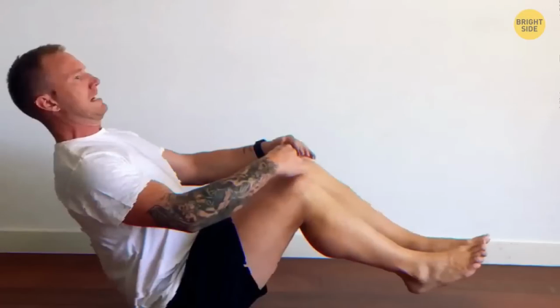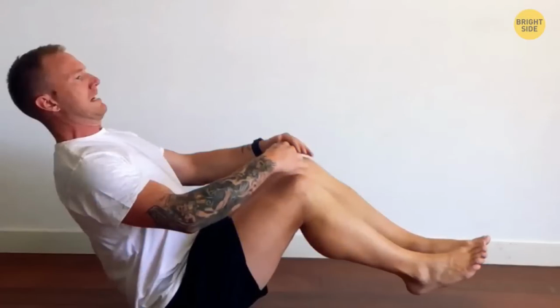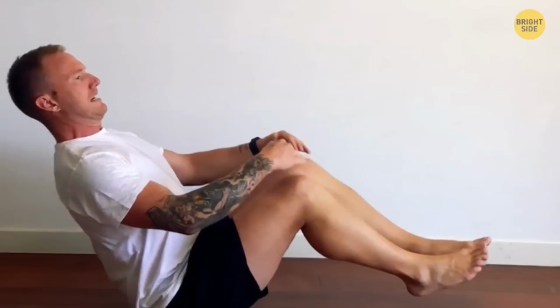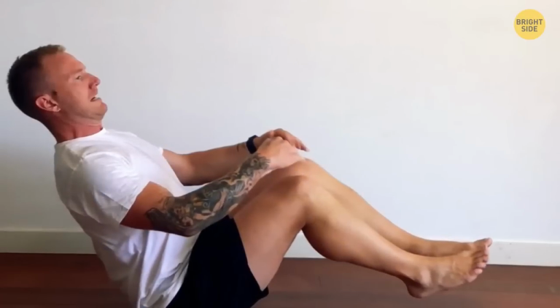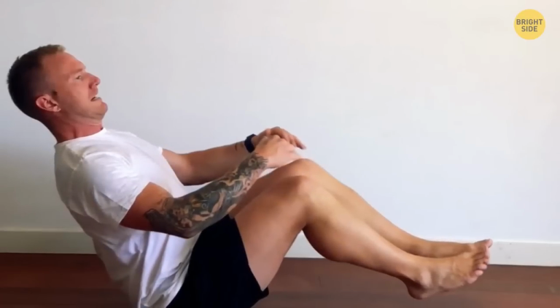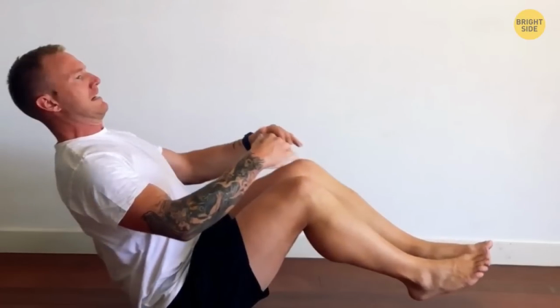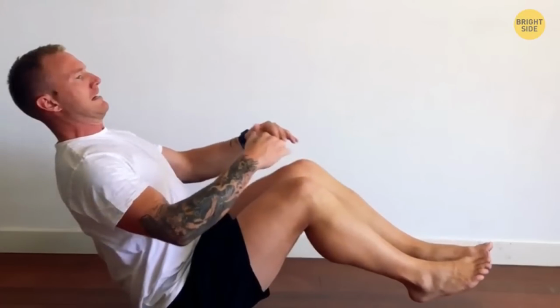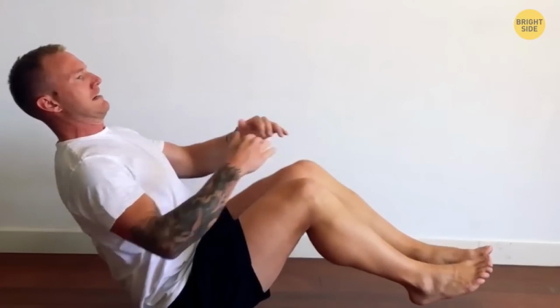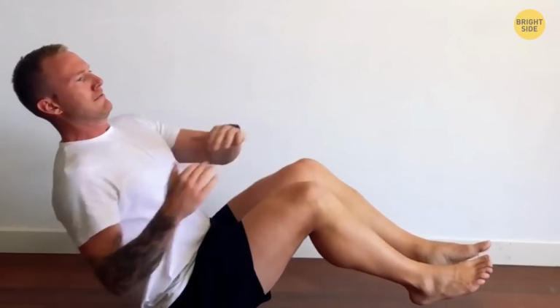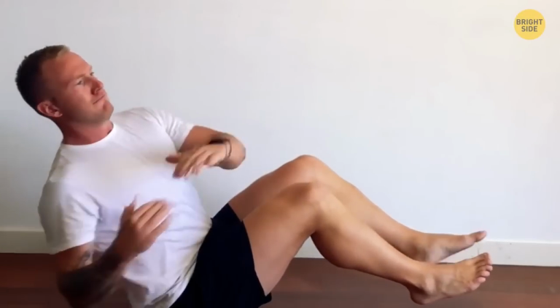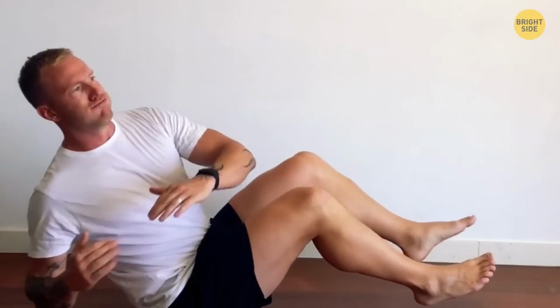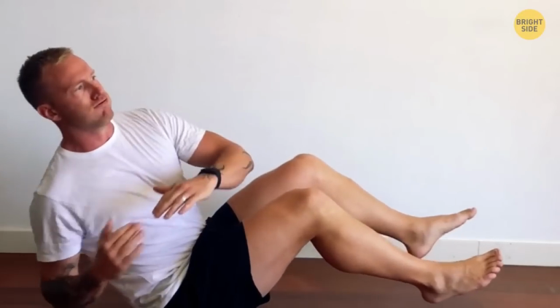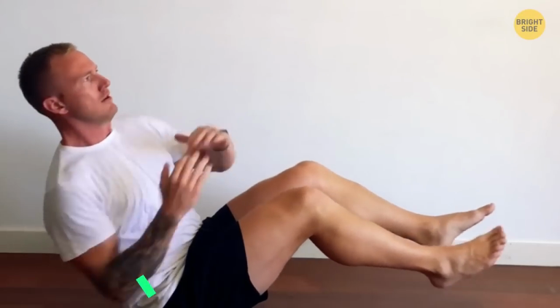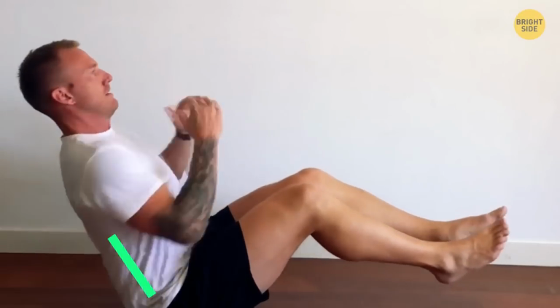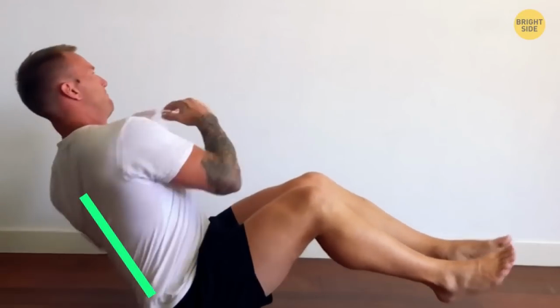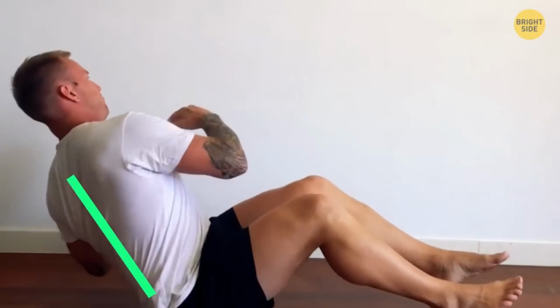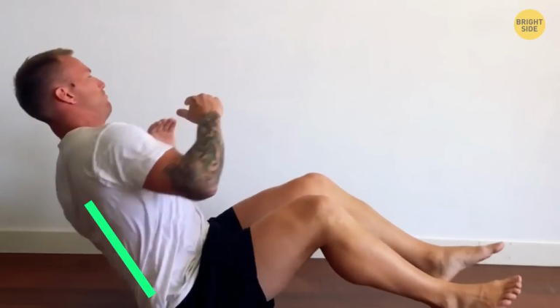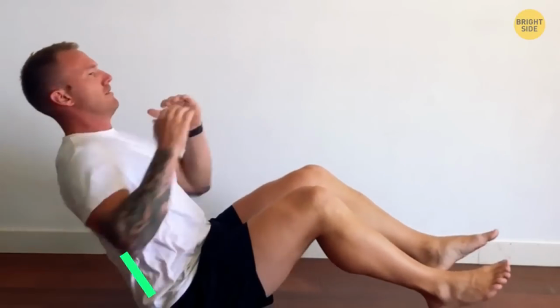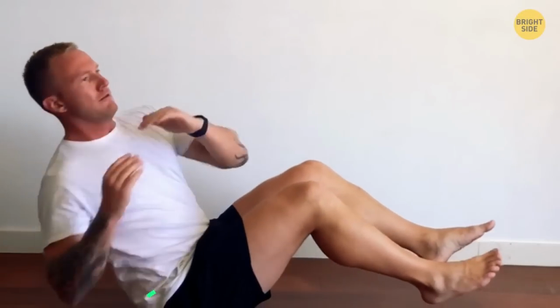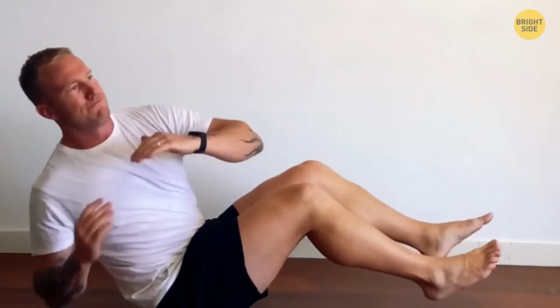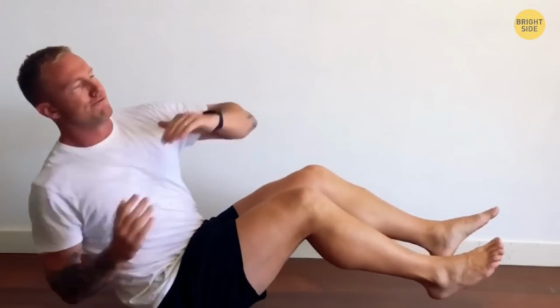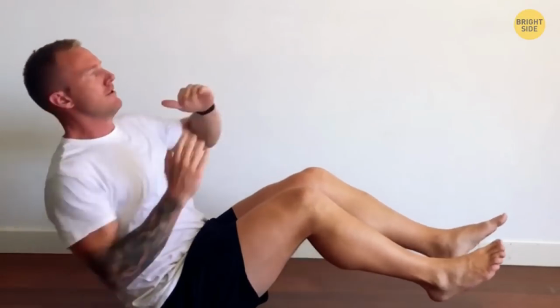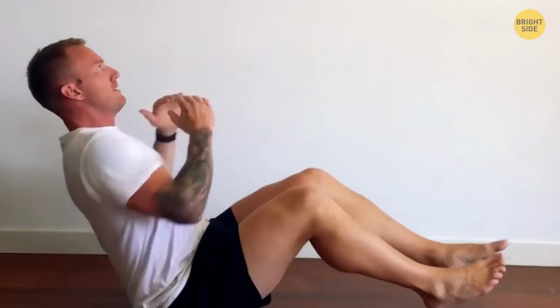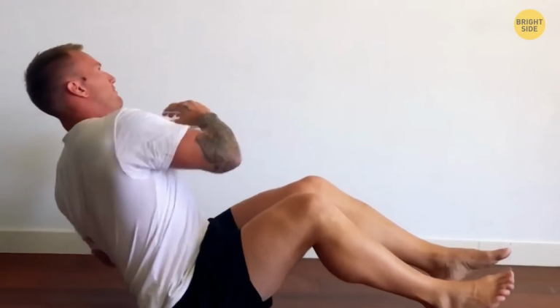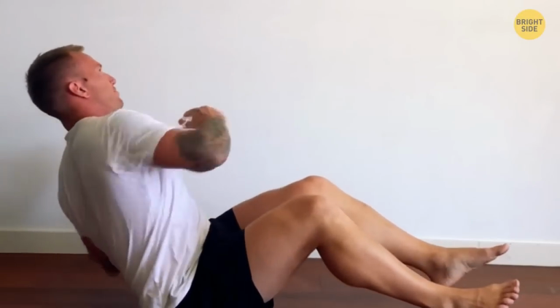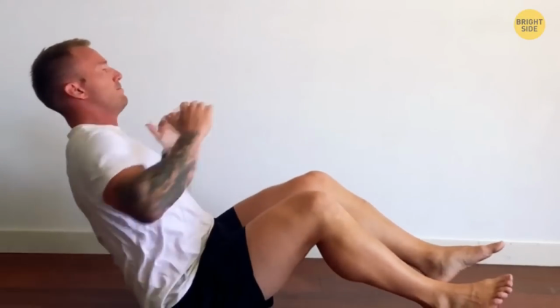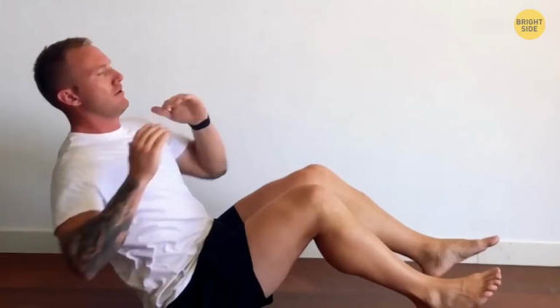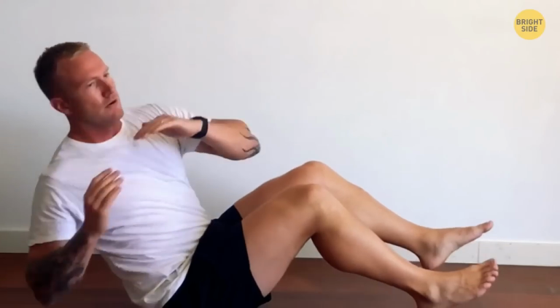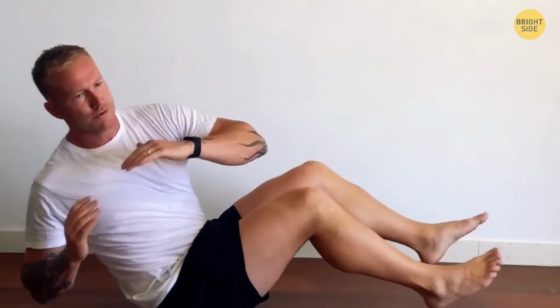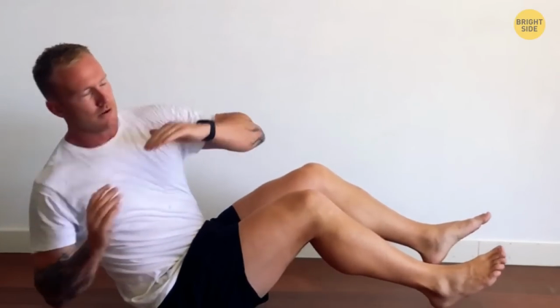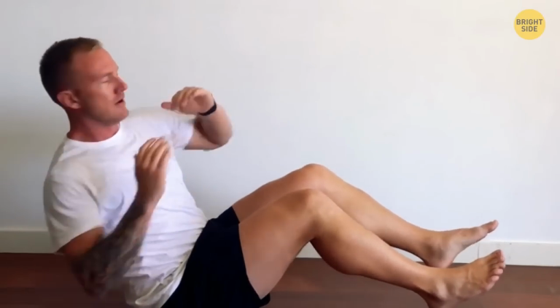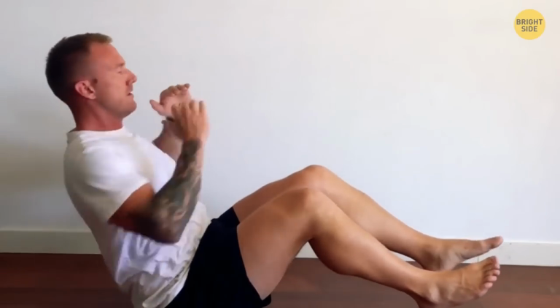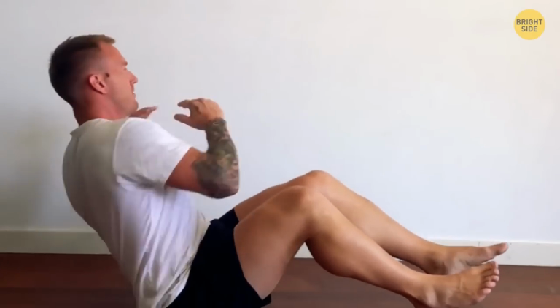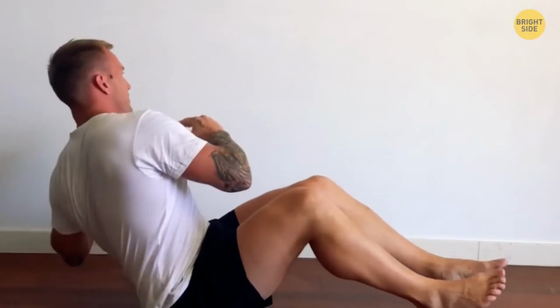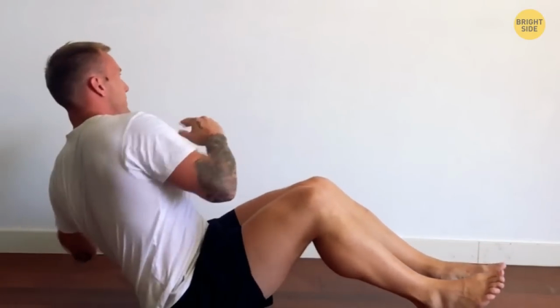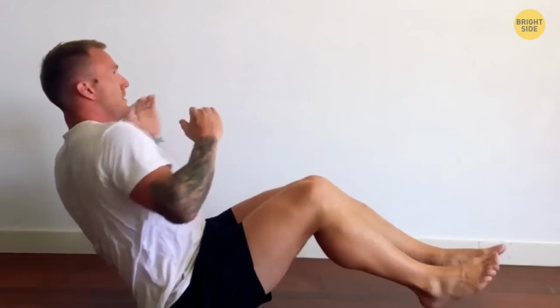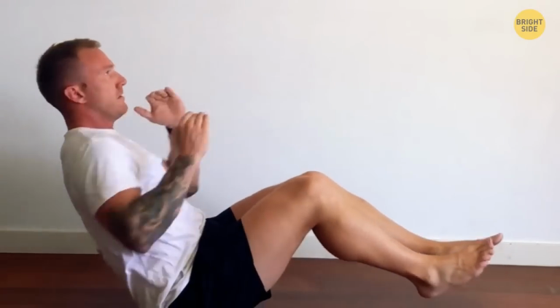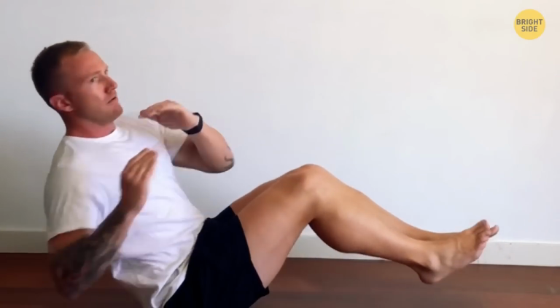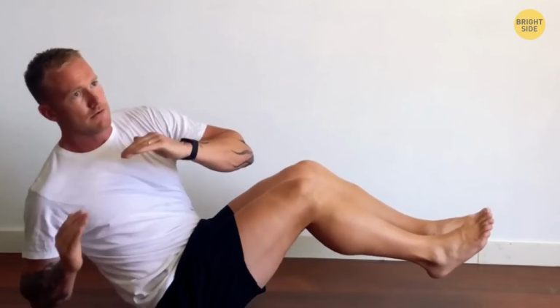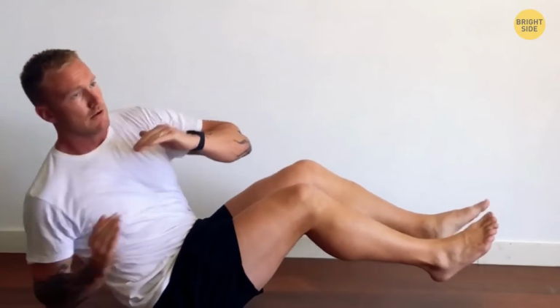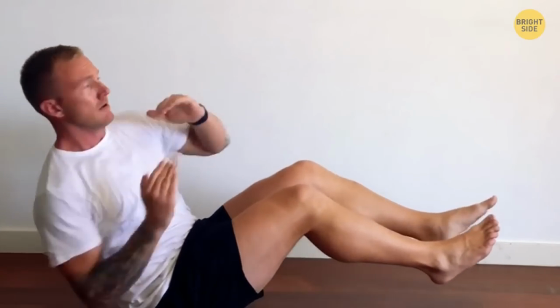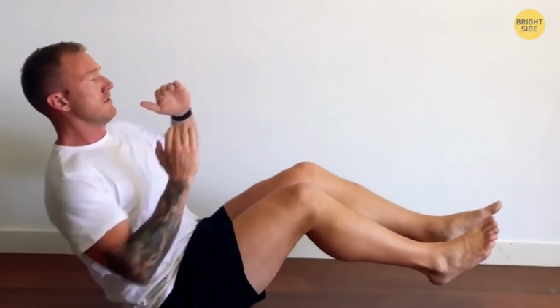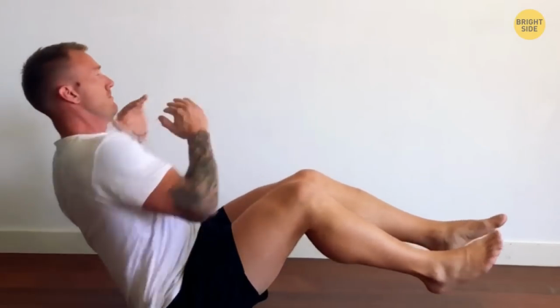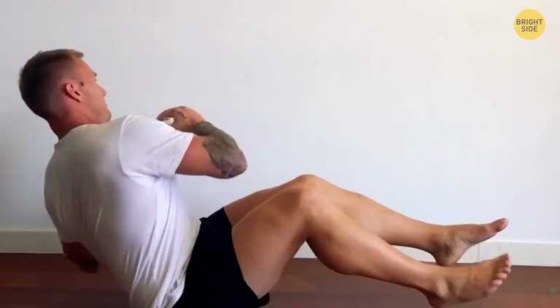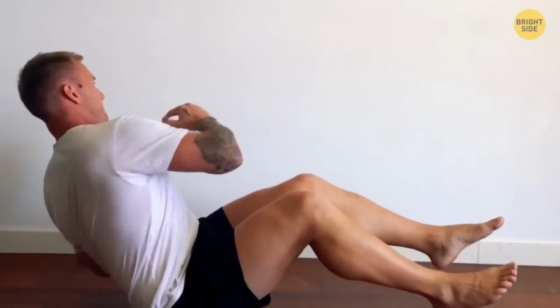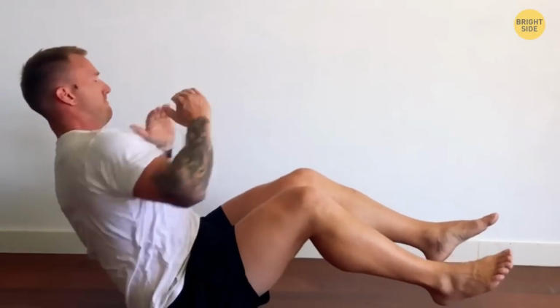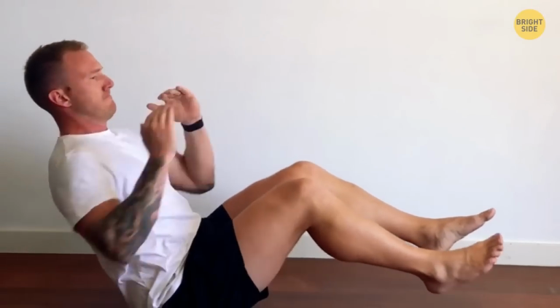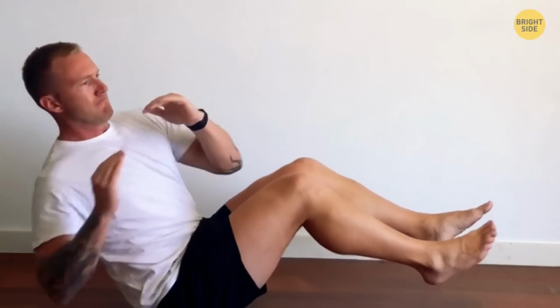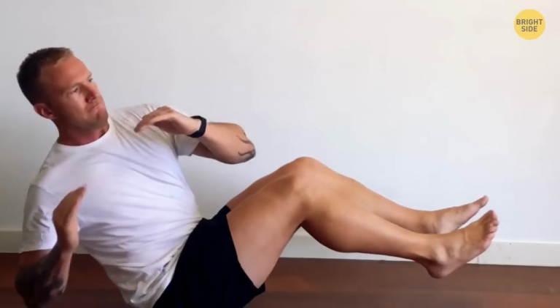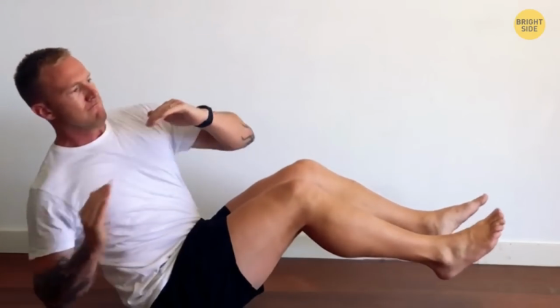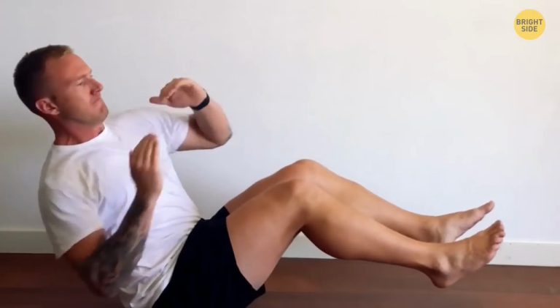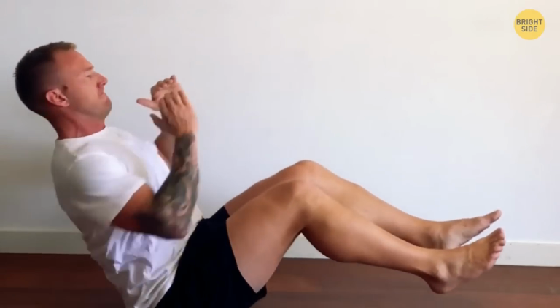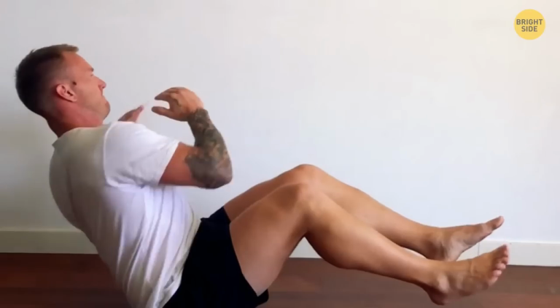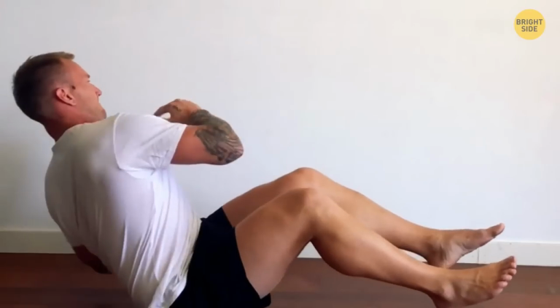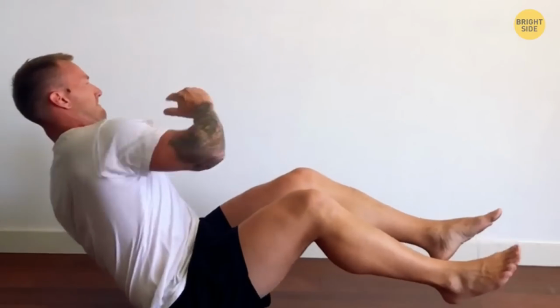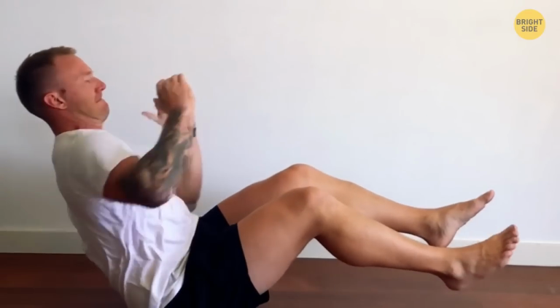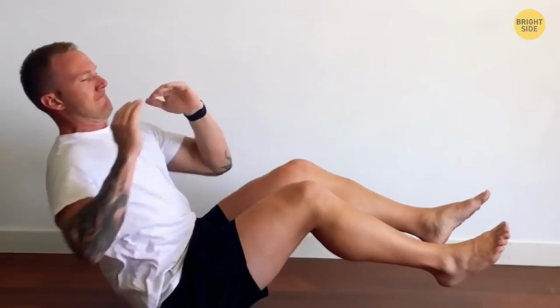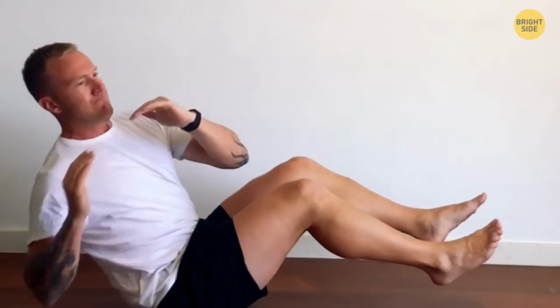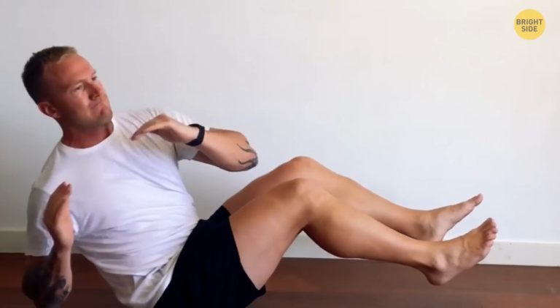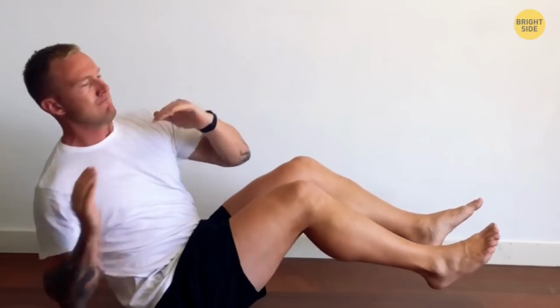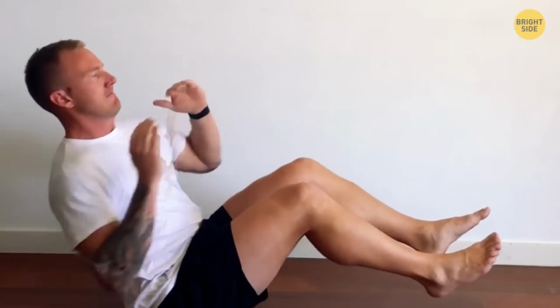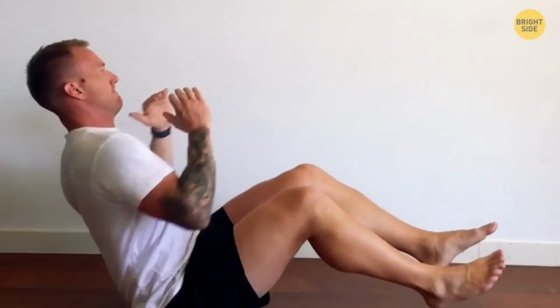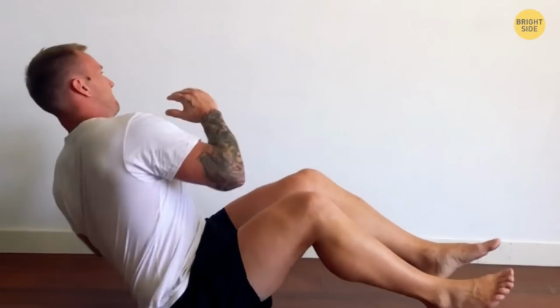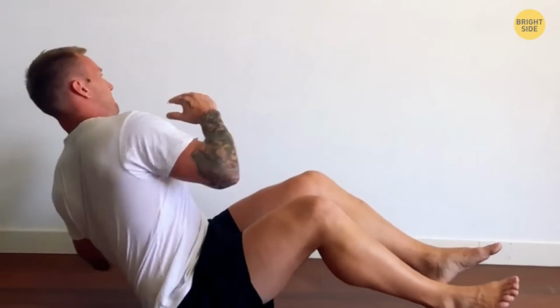Common mistake: don't lean forward or let your shoulders end up rounded. The back should be flat, the core firm and engaged.